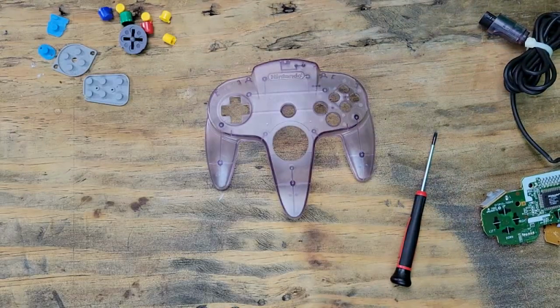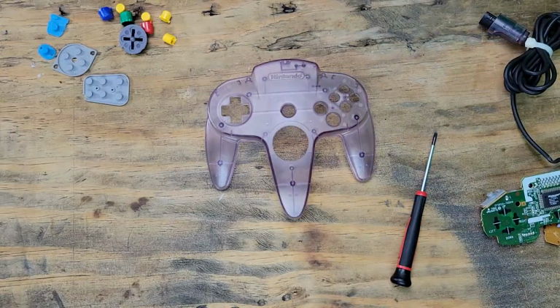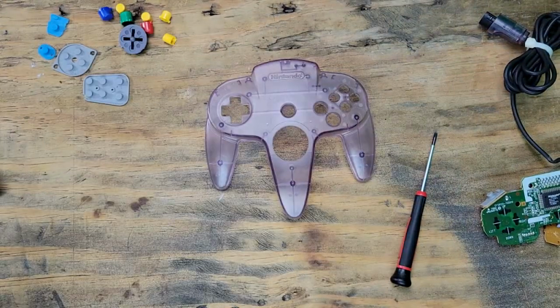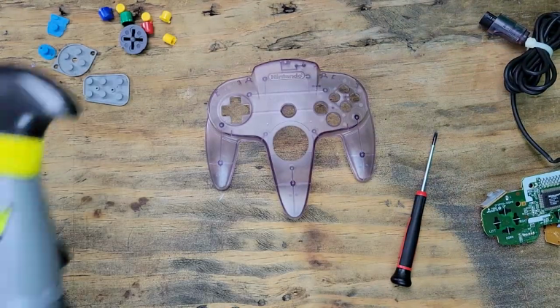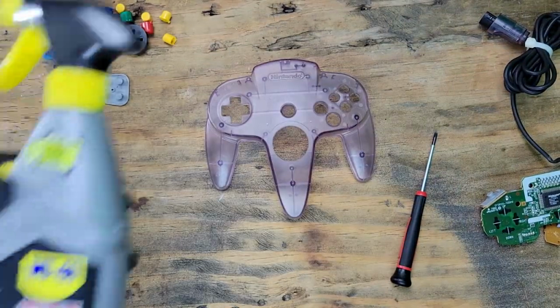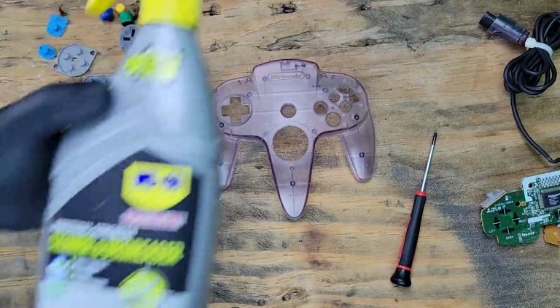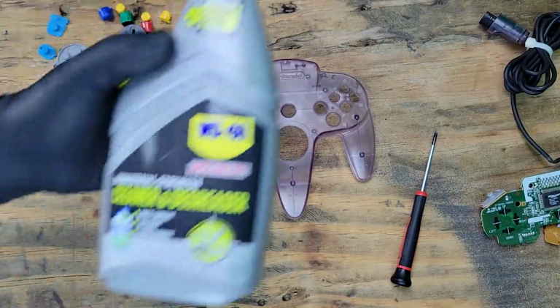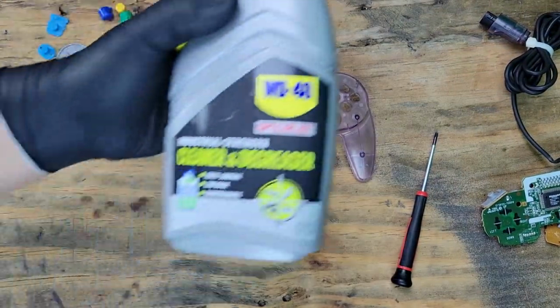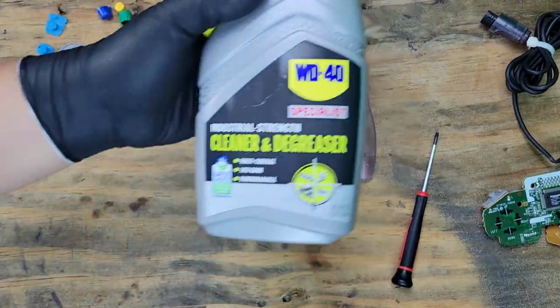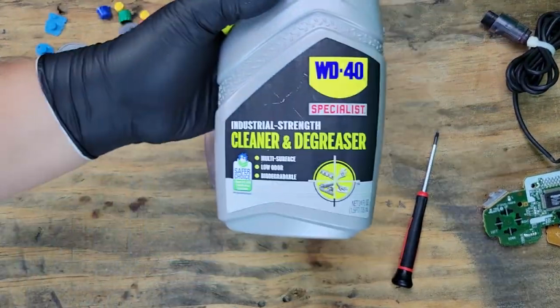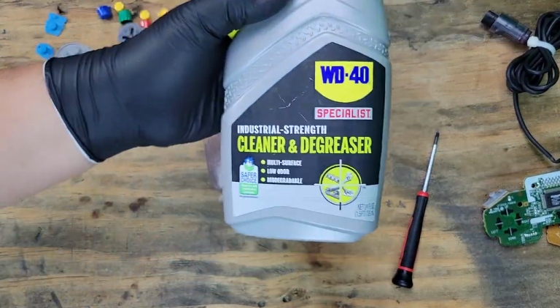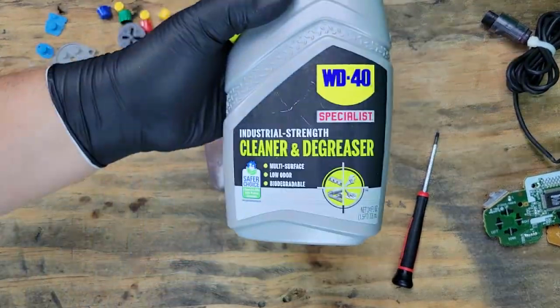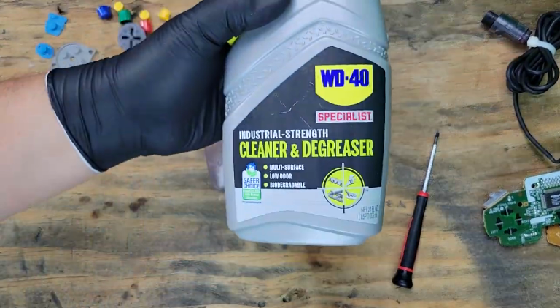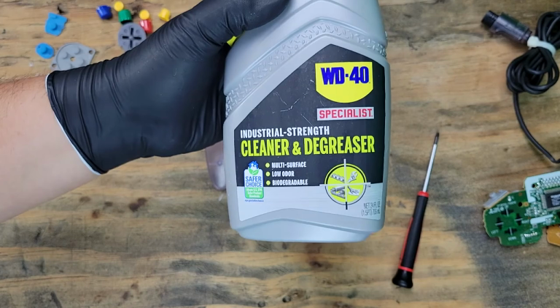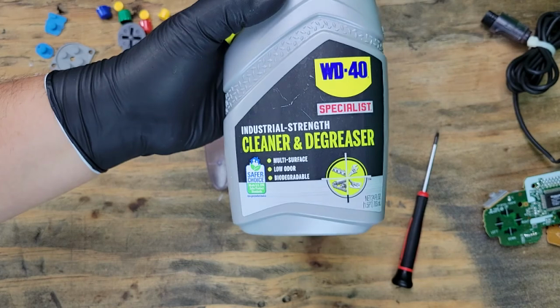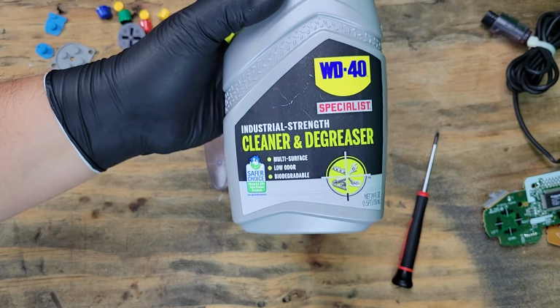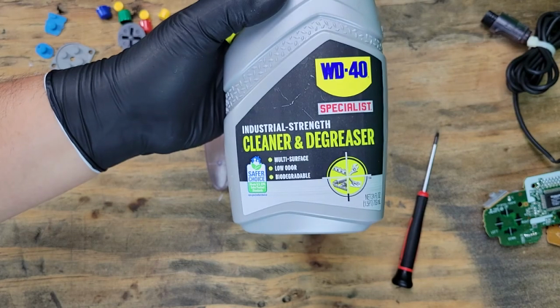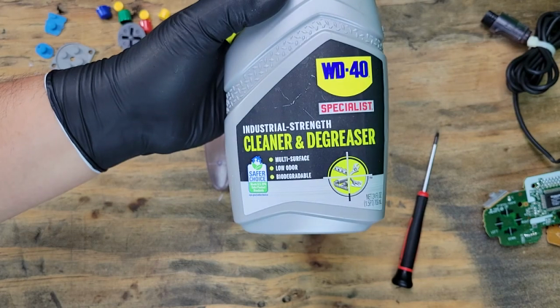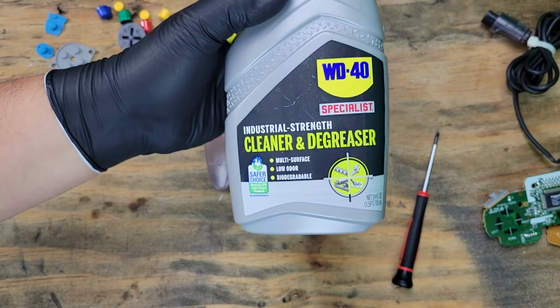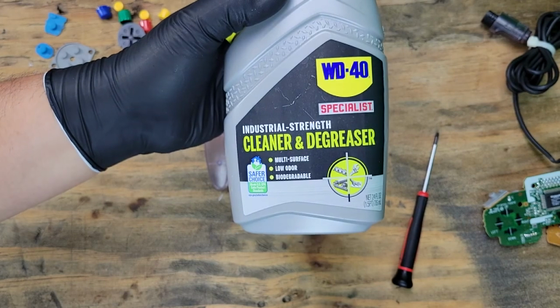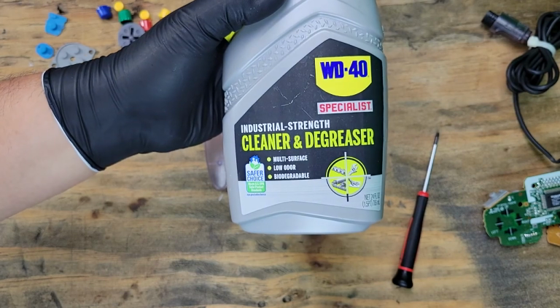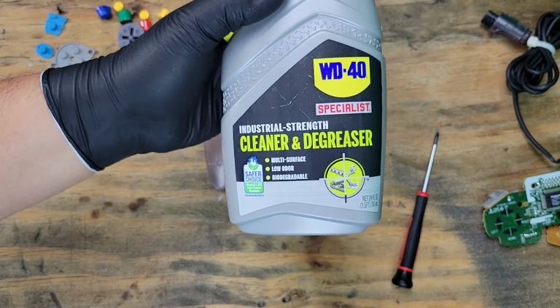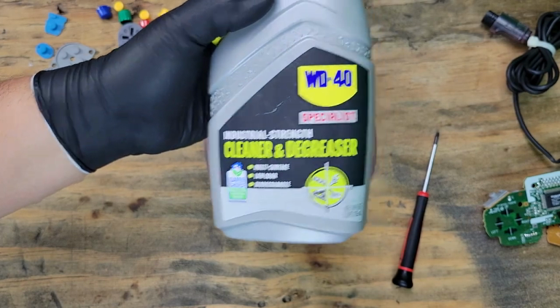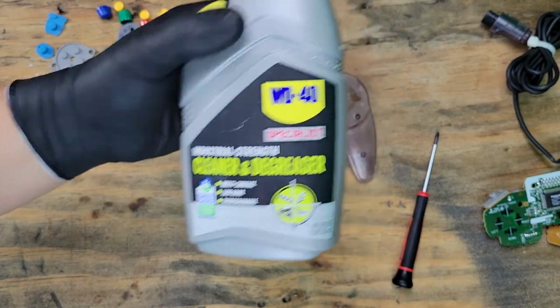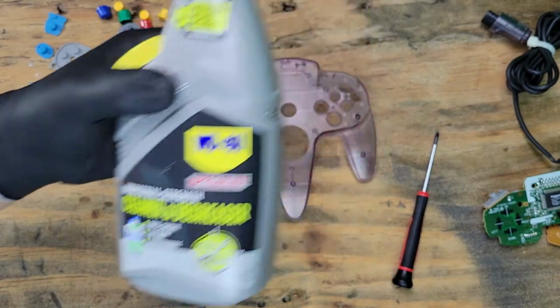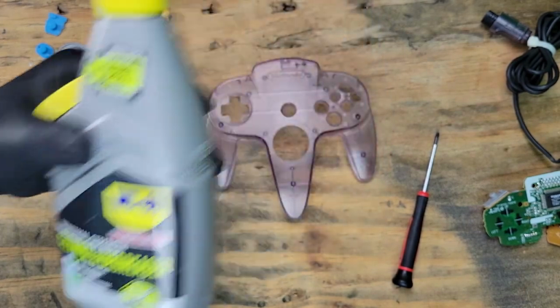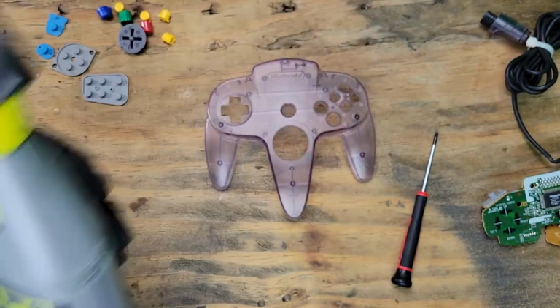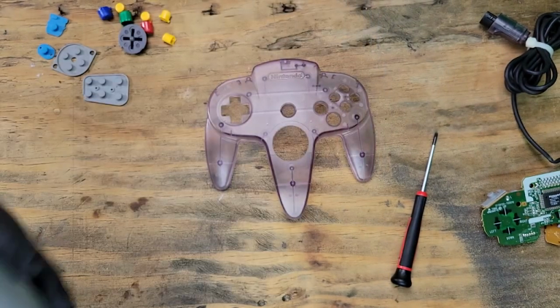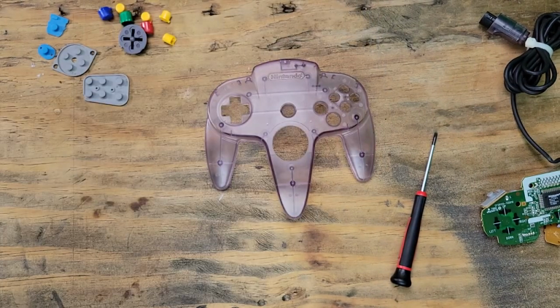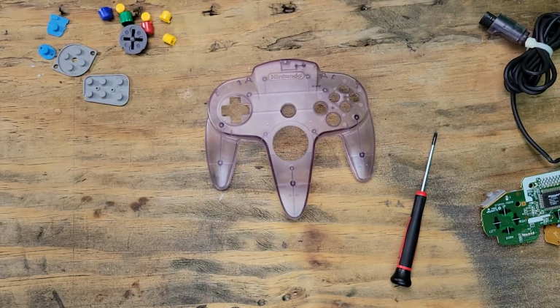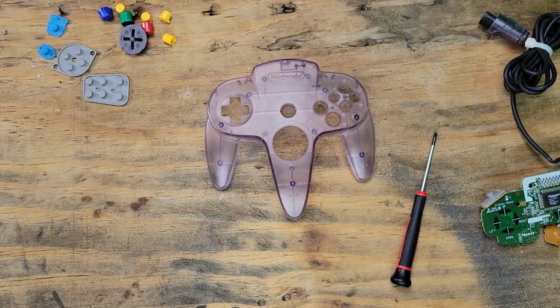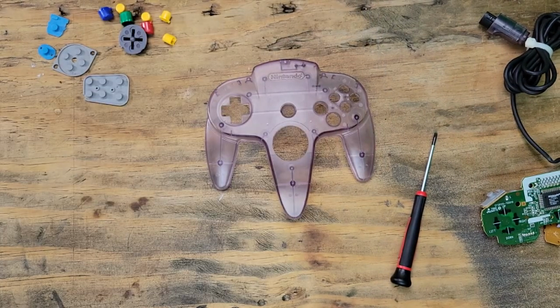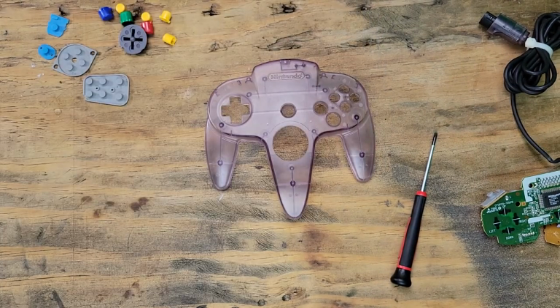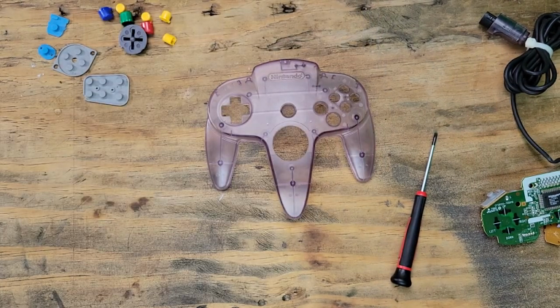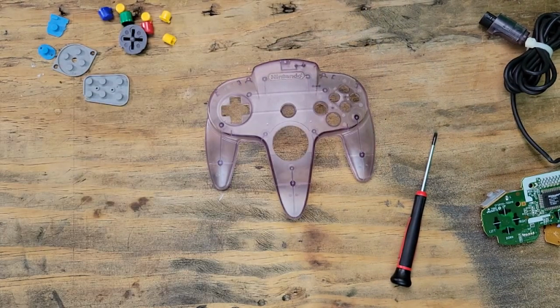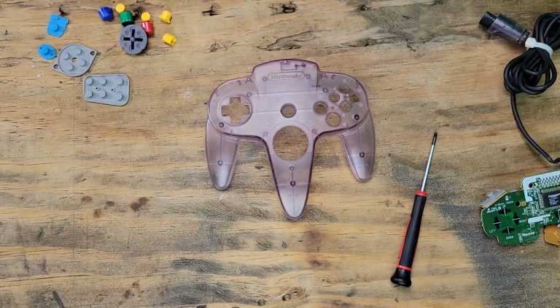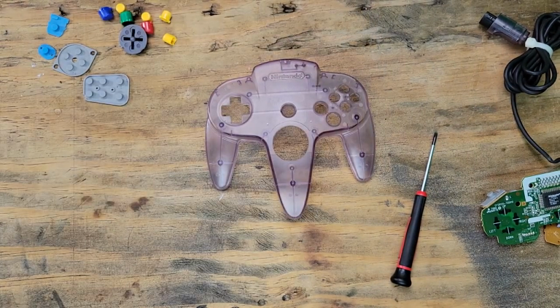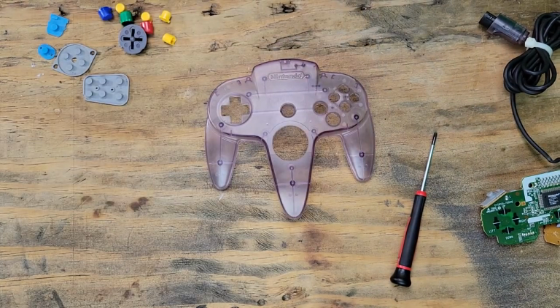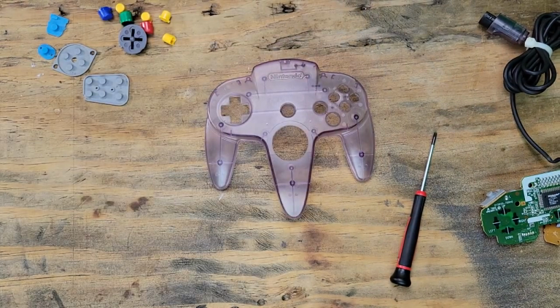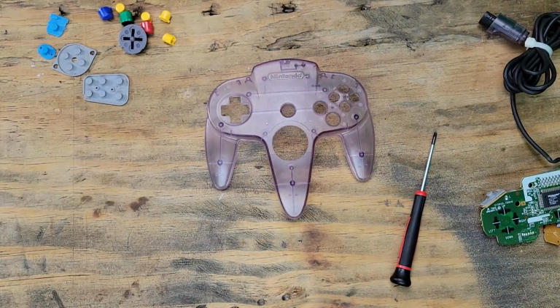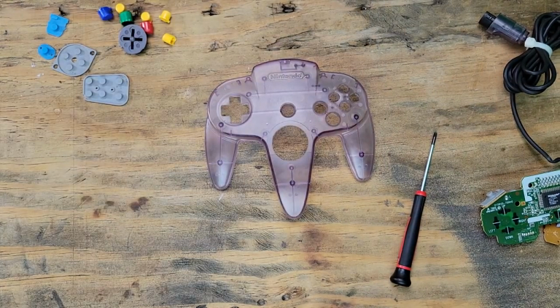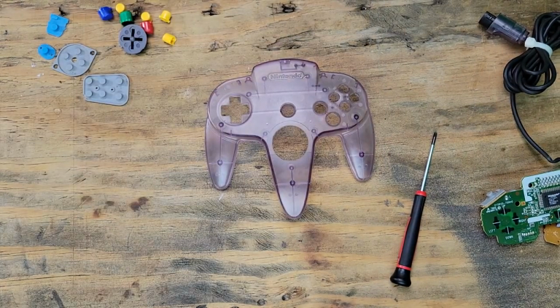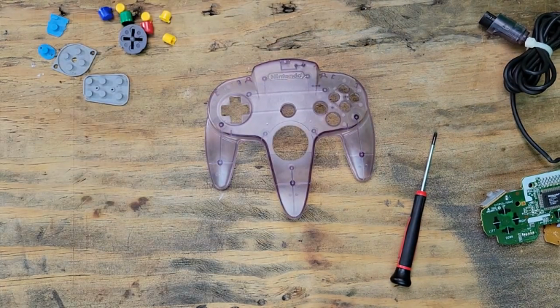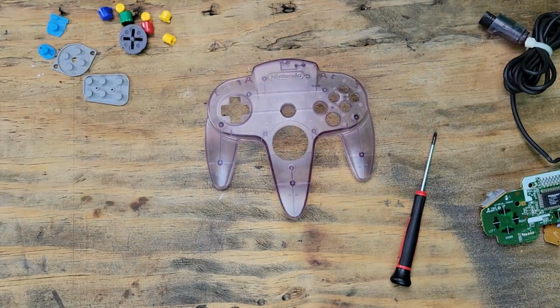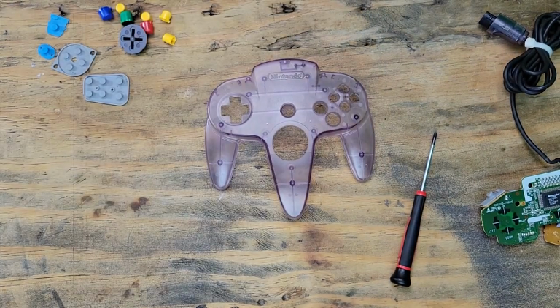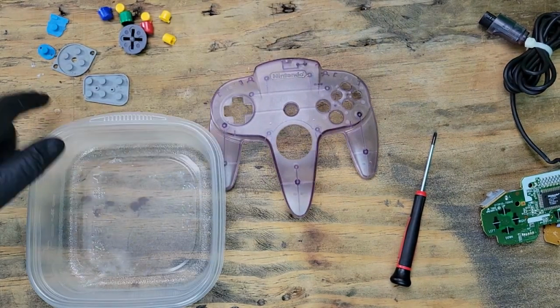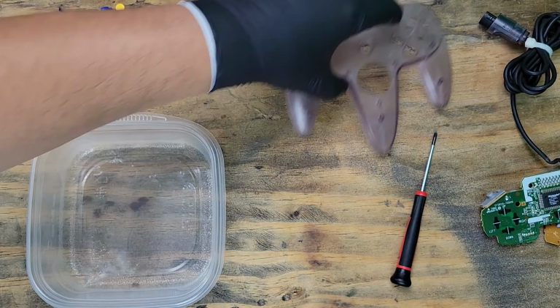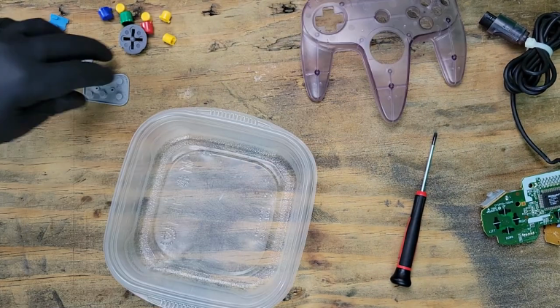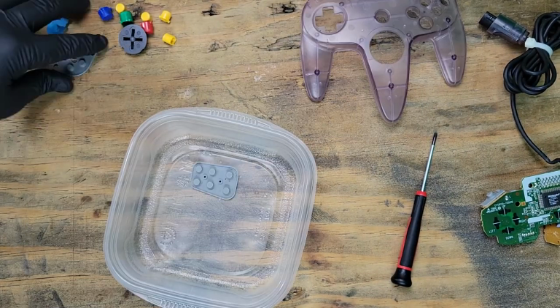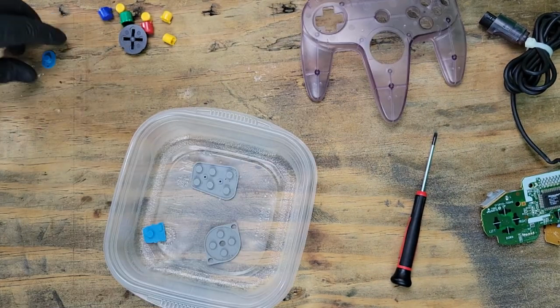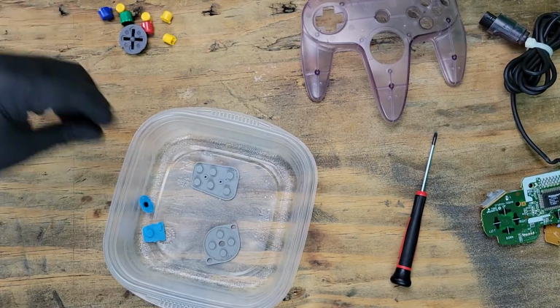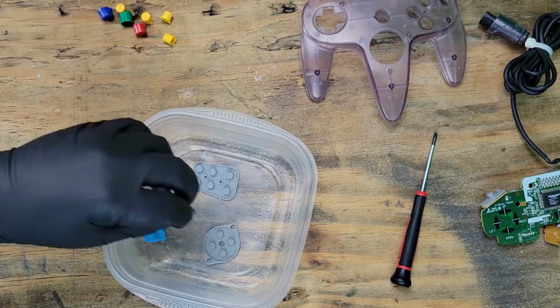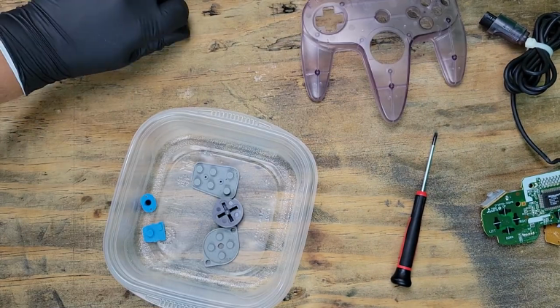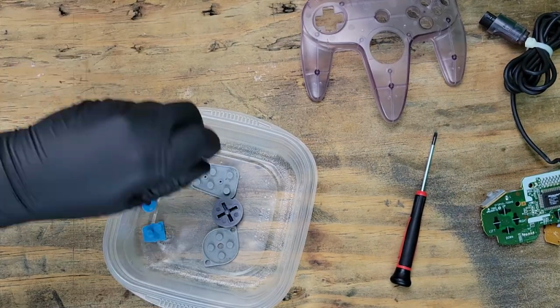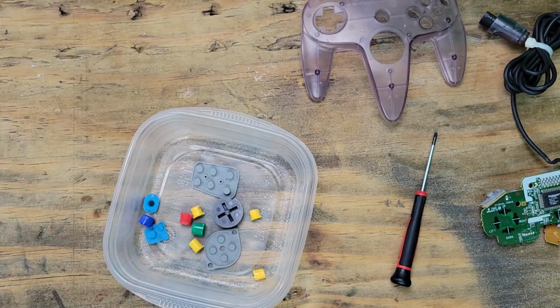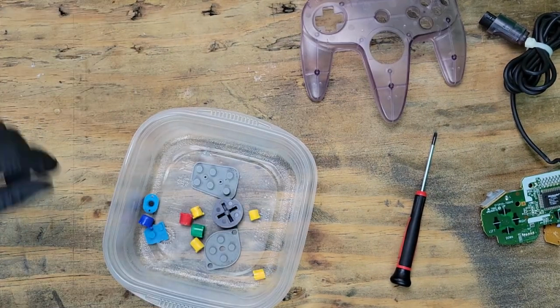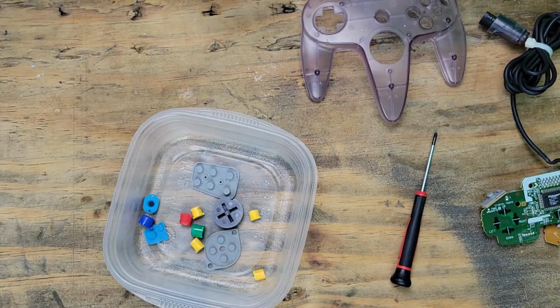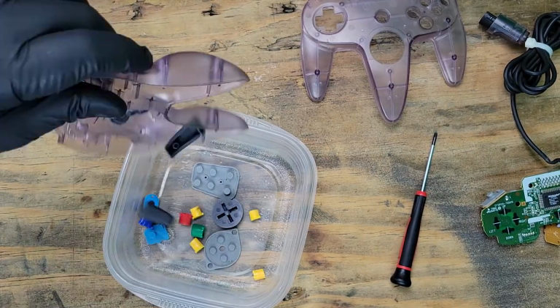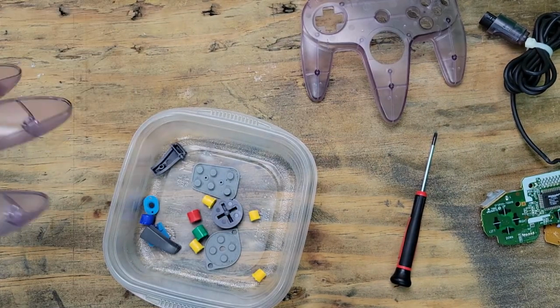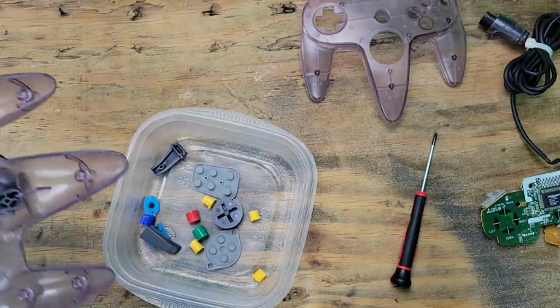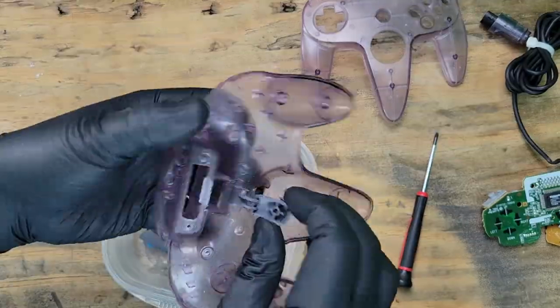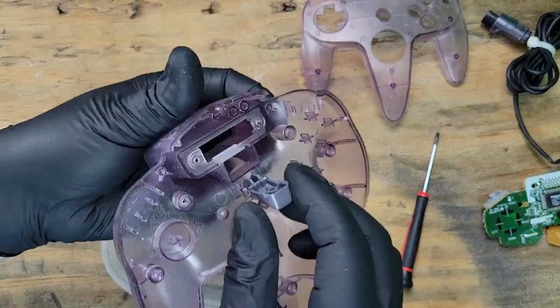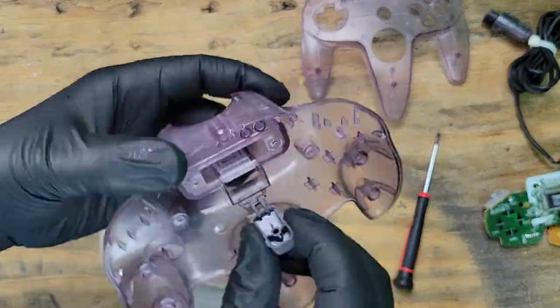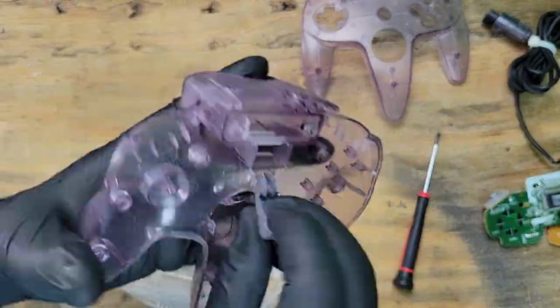I'm going to be trying a new cleaner today. This claims to be safe on plastics and rubber. We'll just take this time and clean everything up thoroughly.